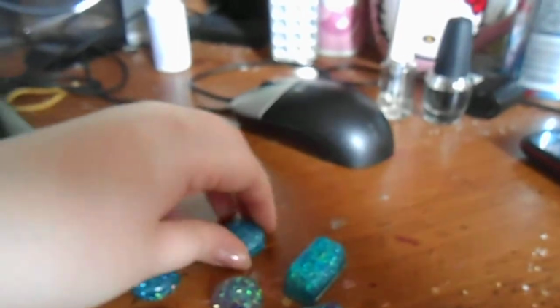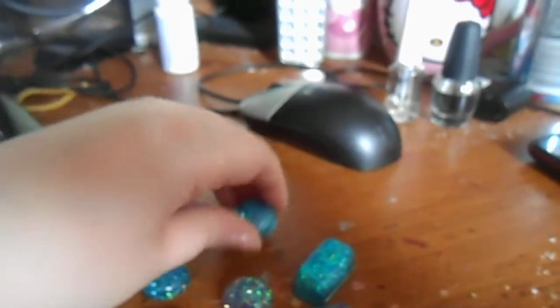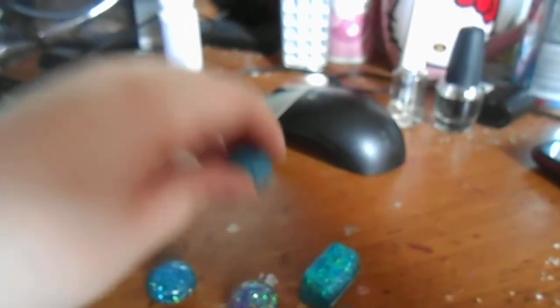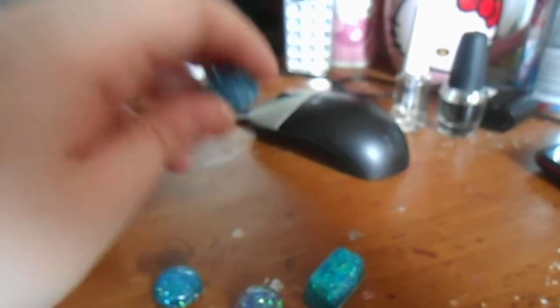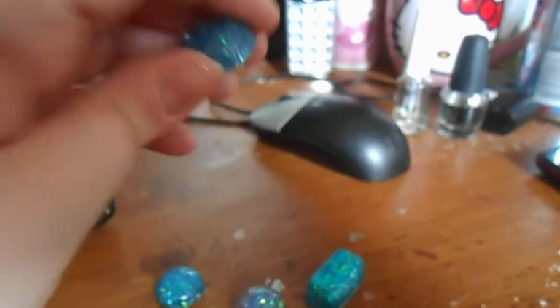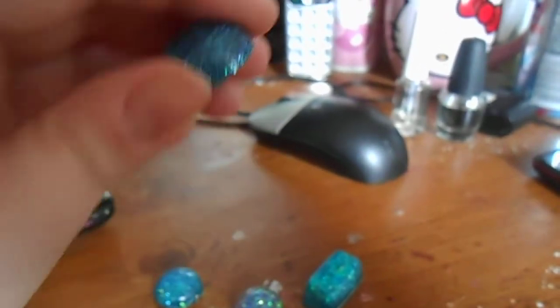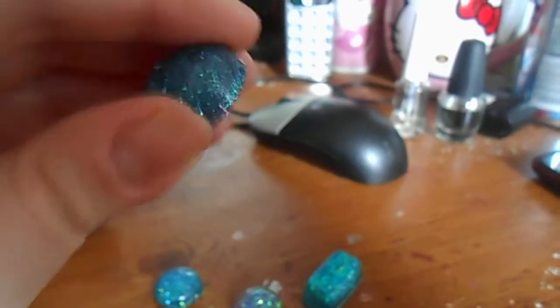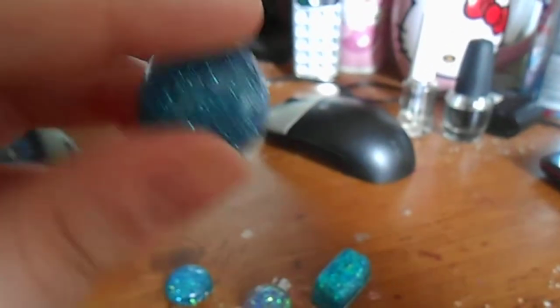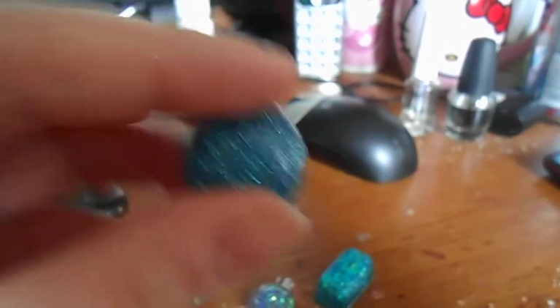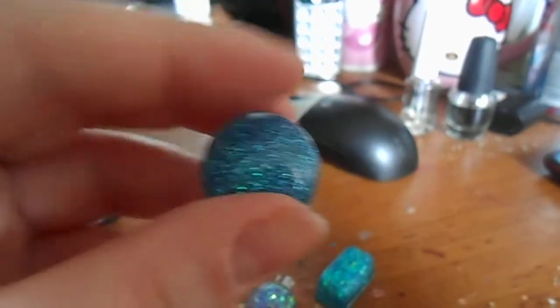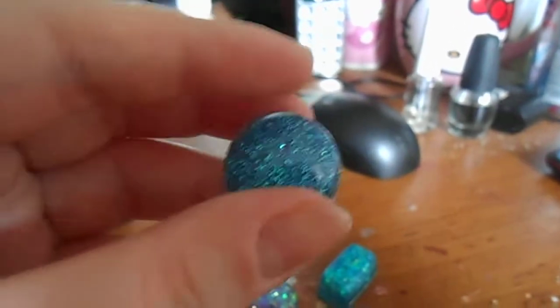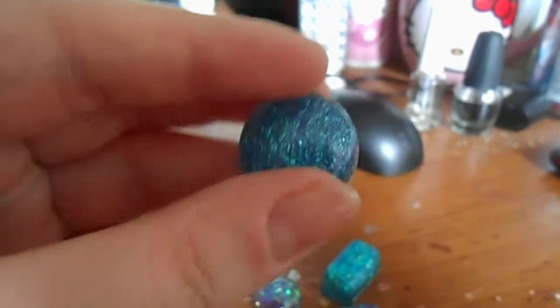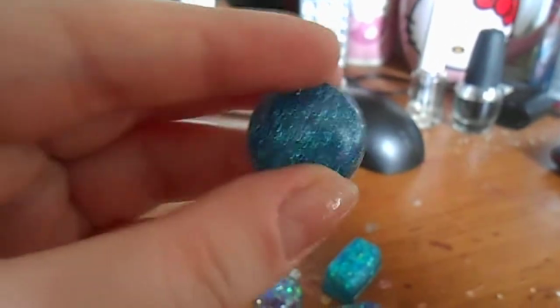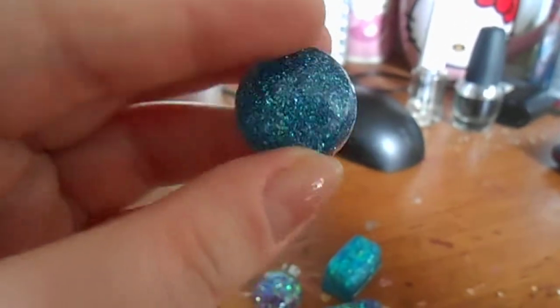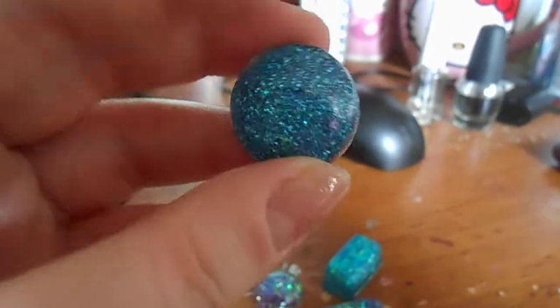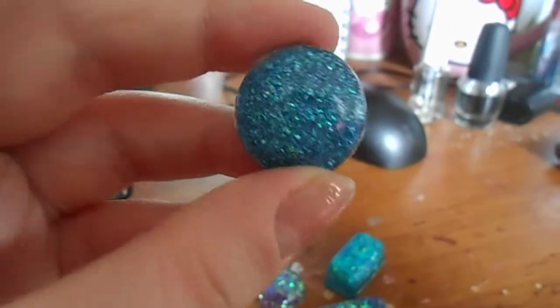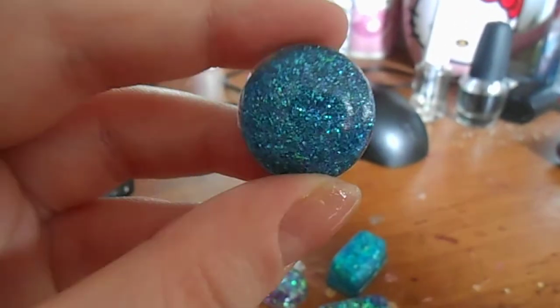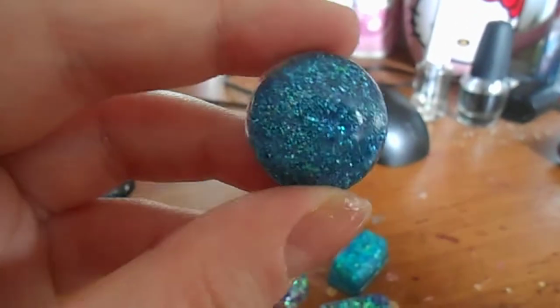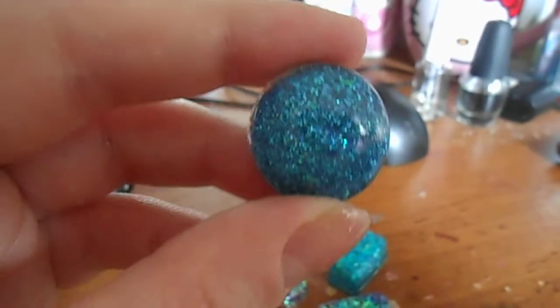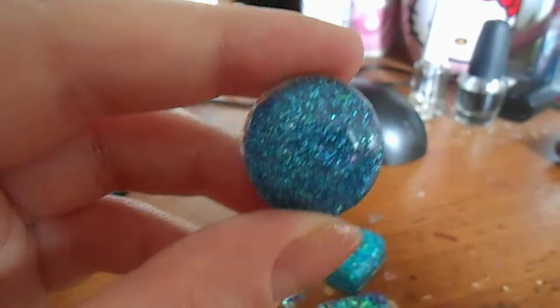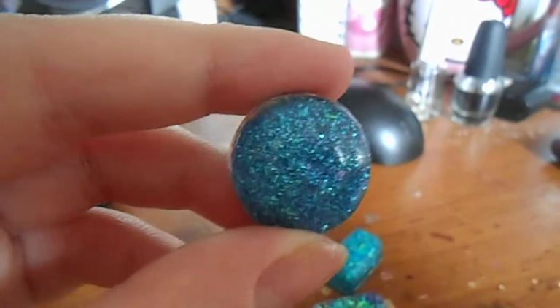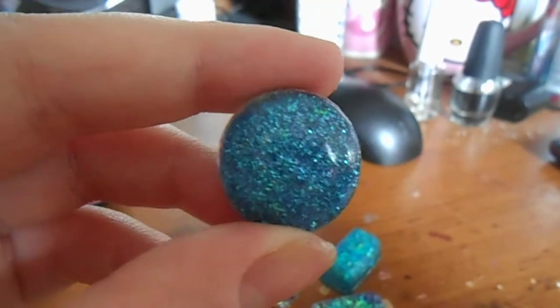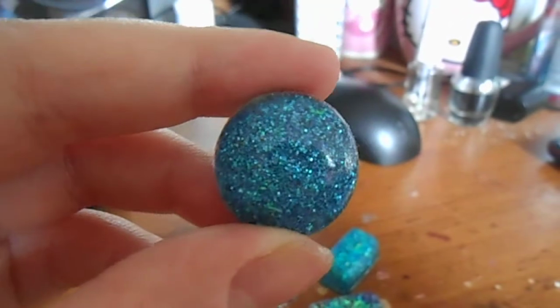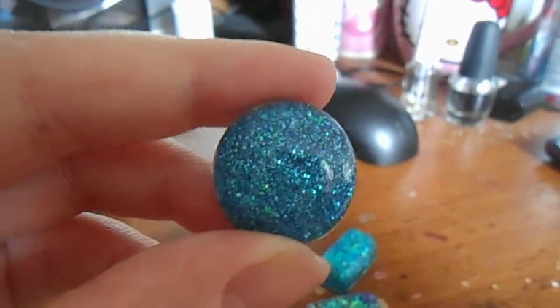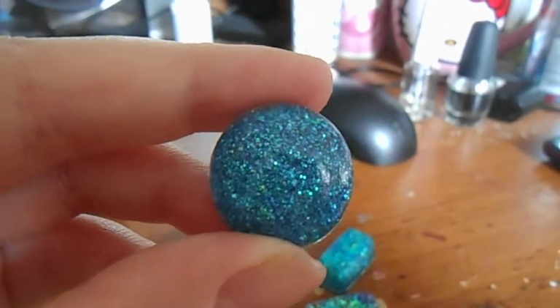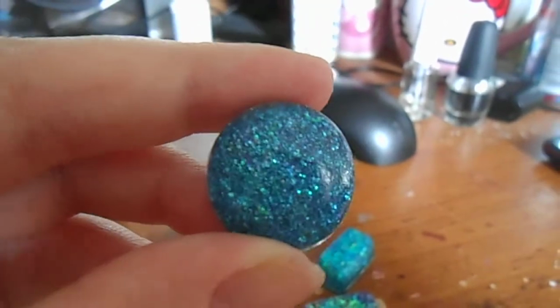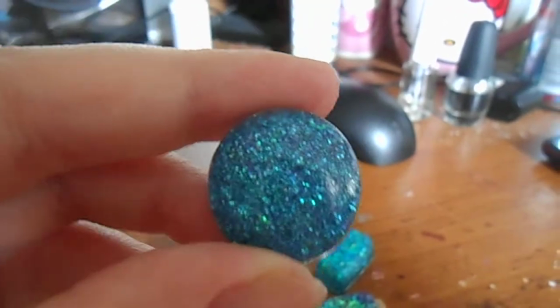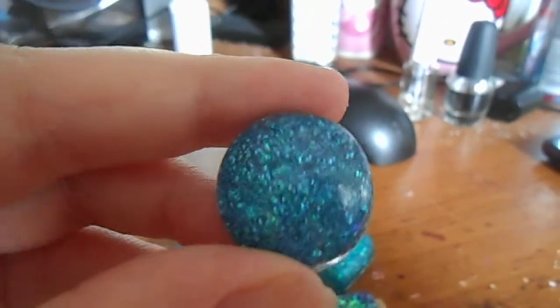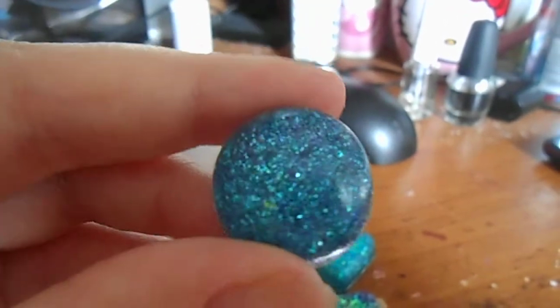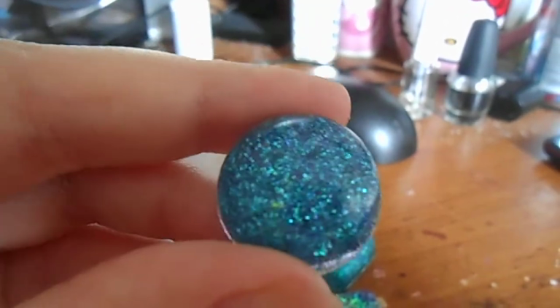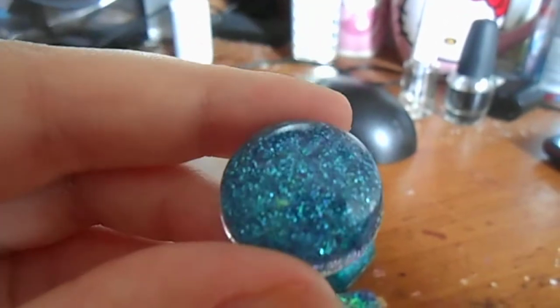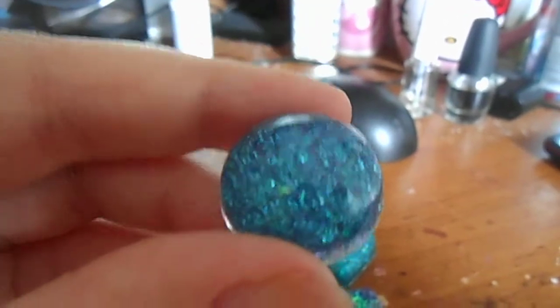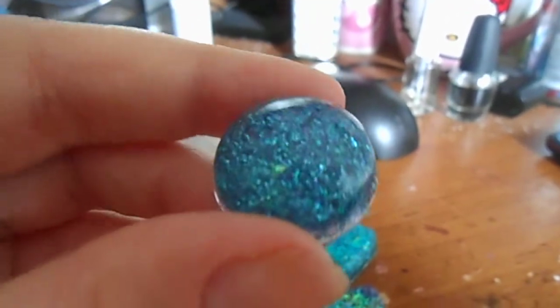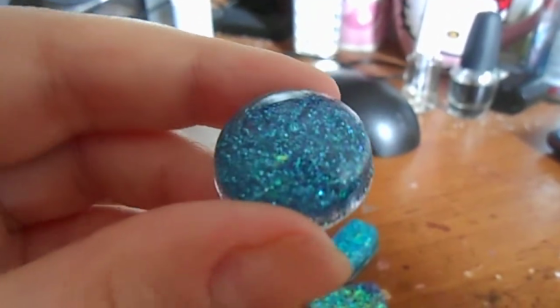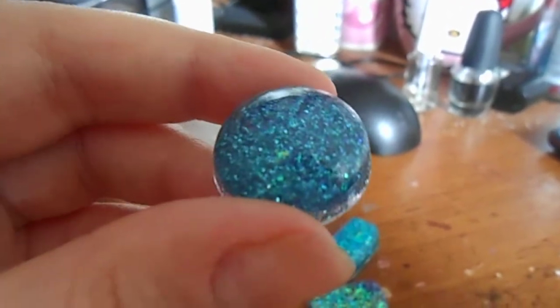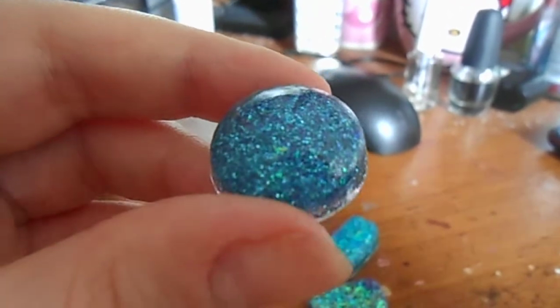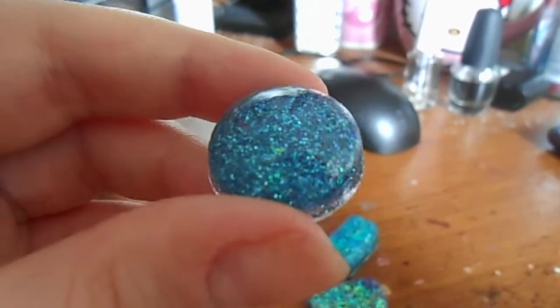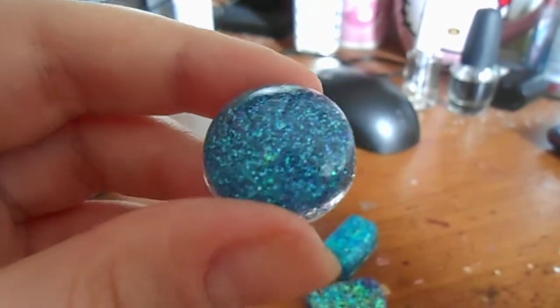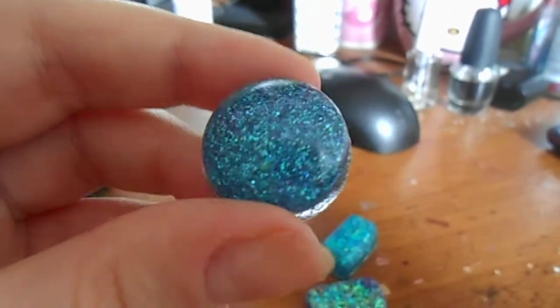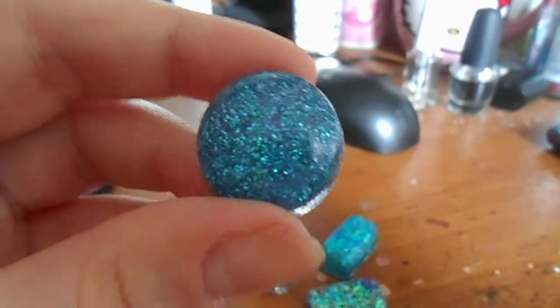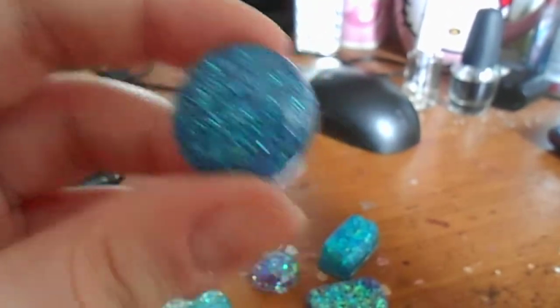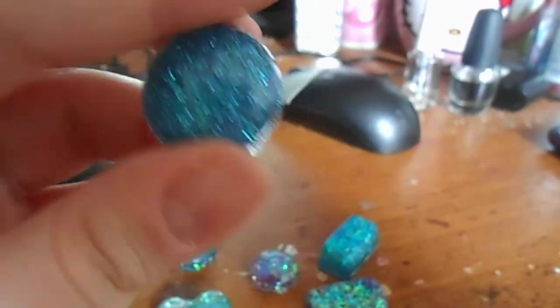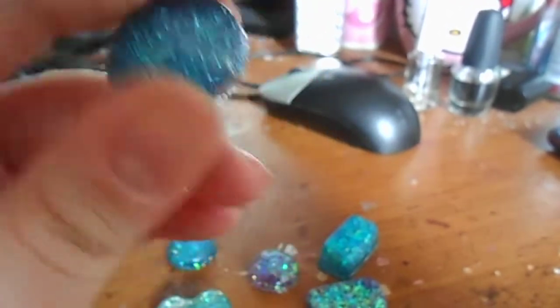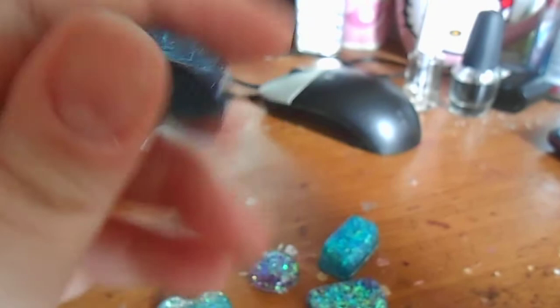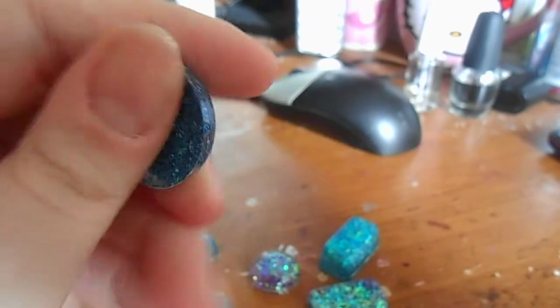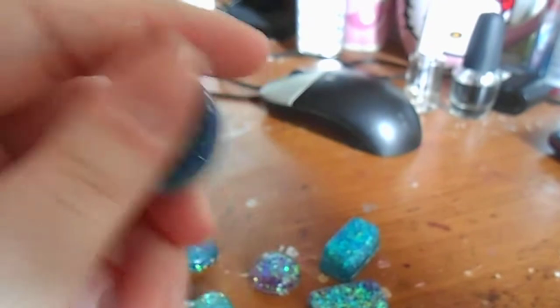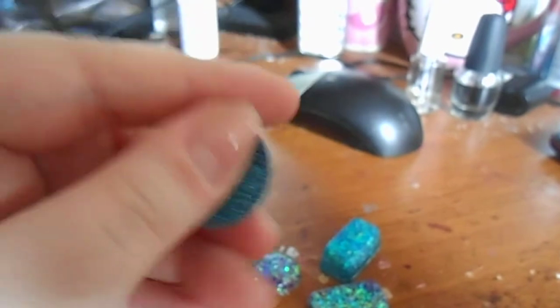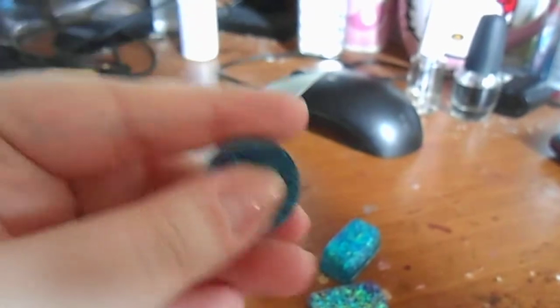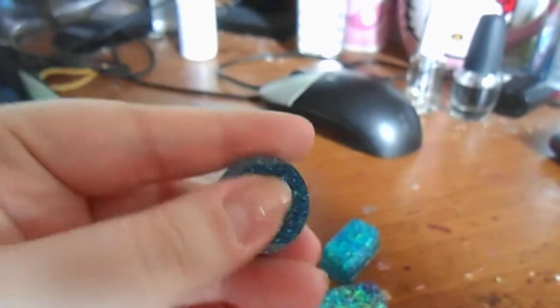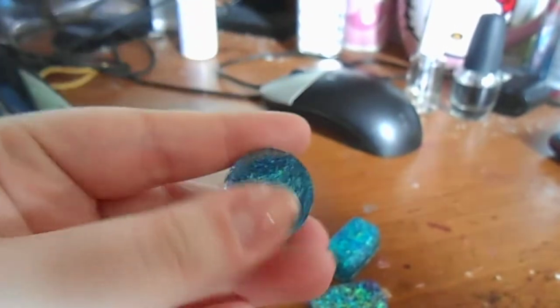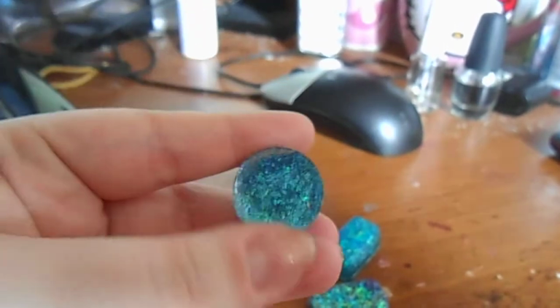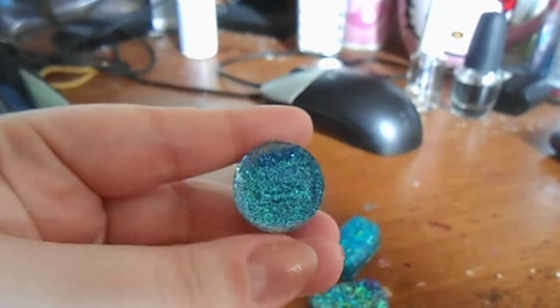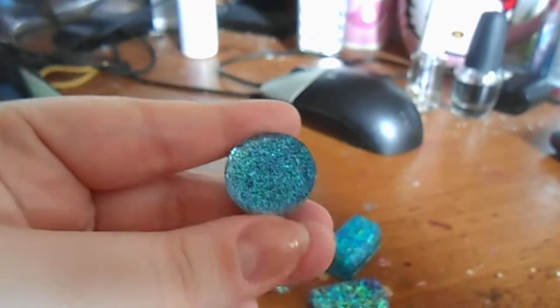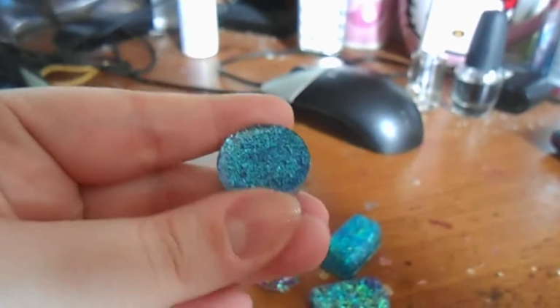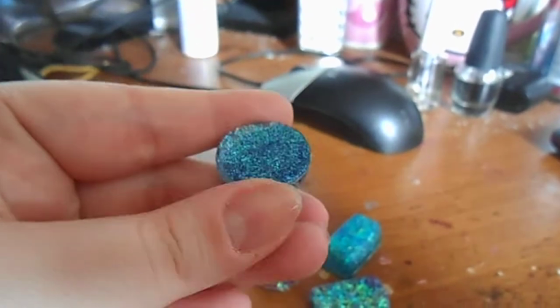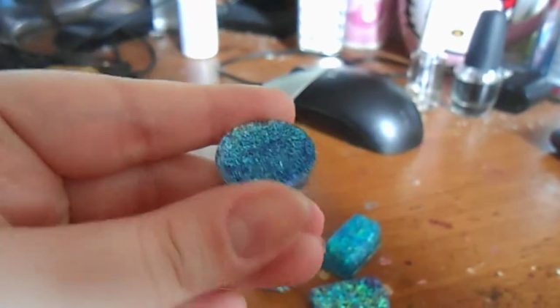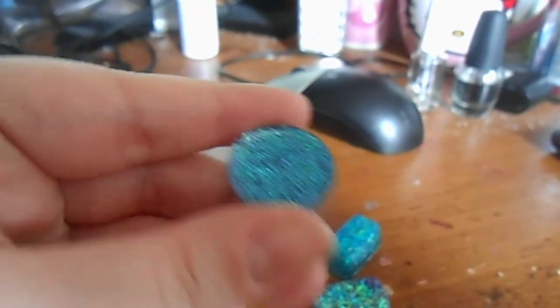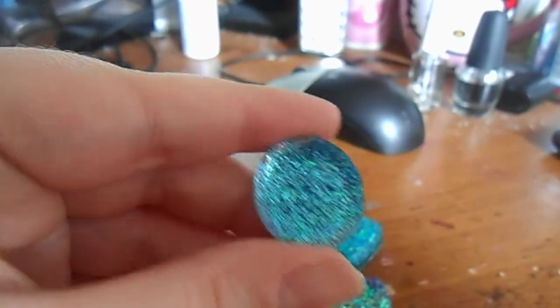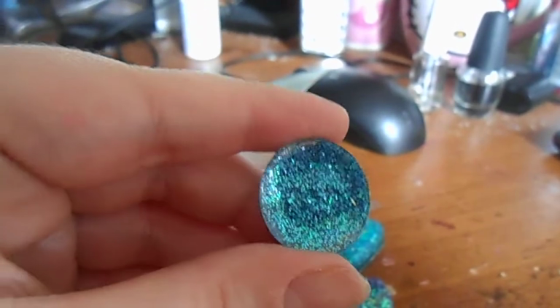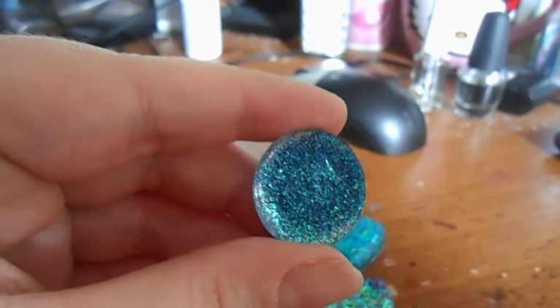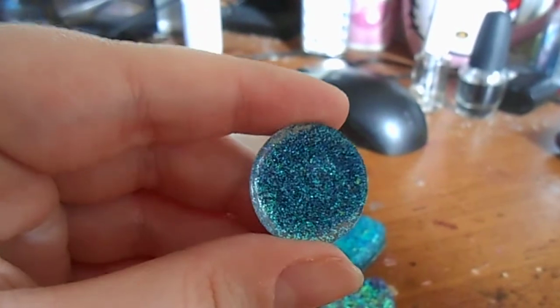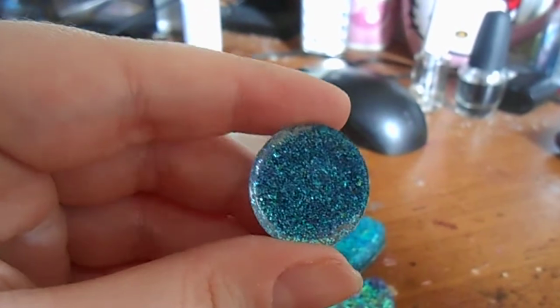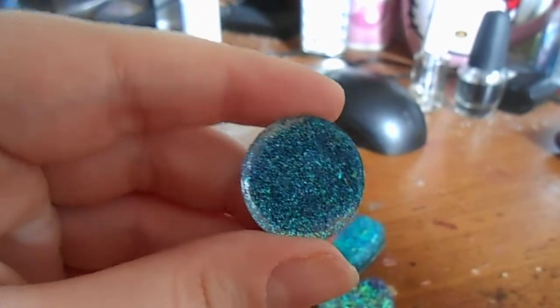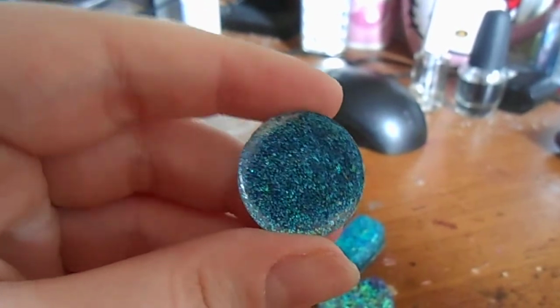I have this piece here. It's going to be a ring. The back looks like that.